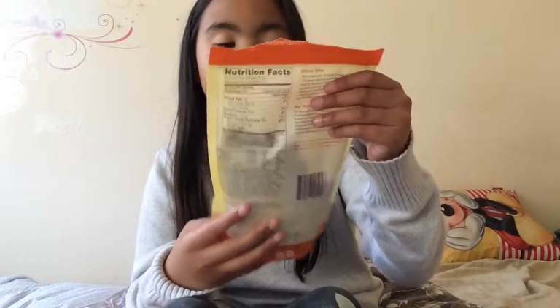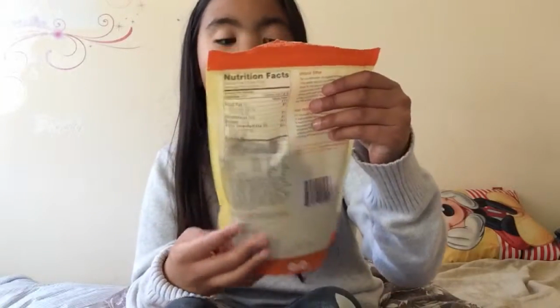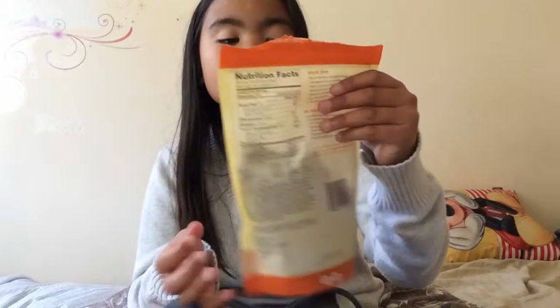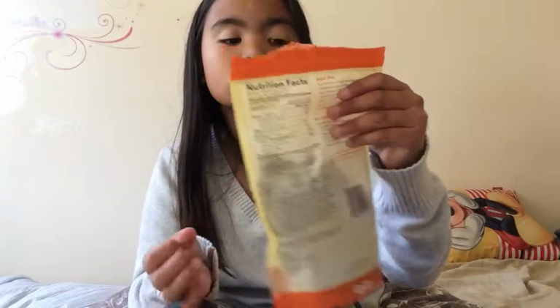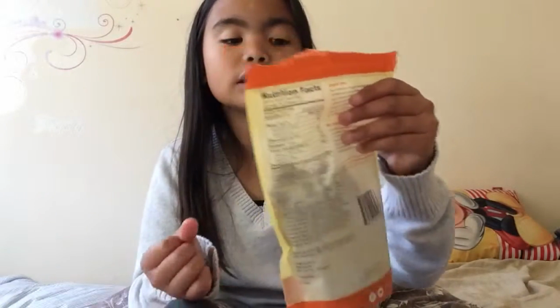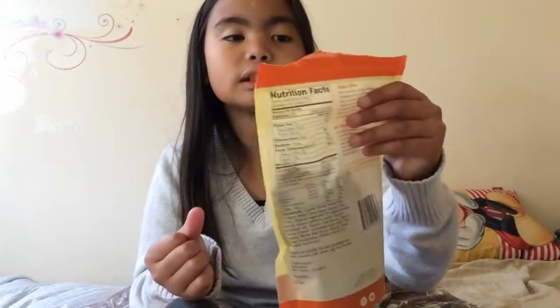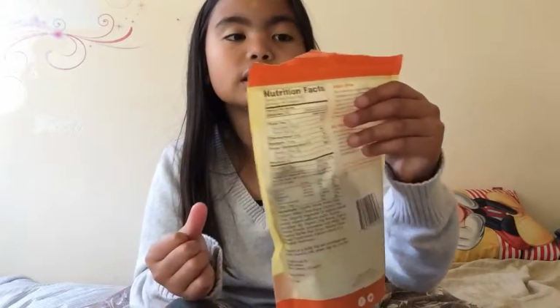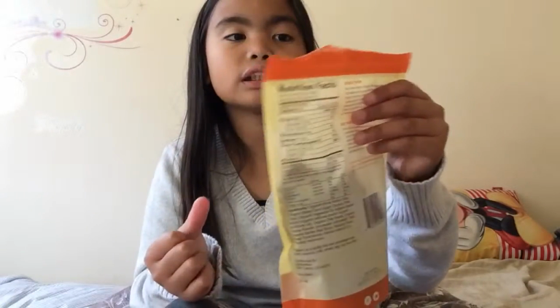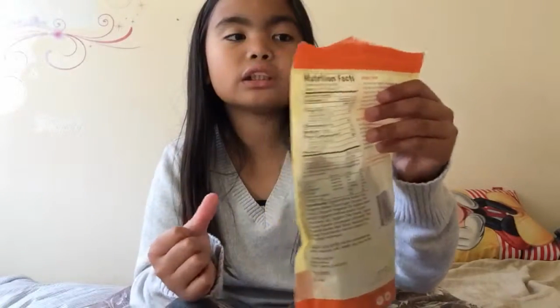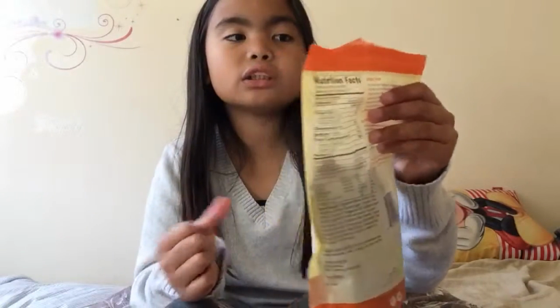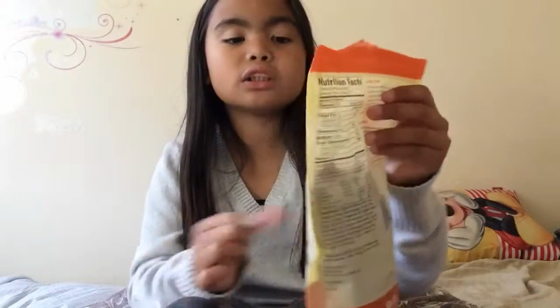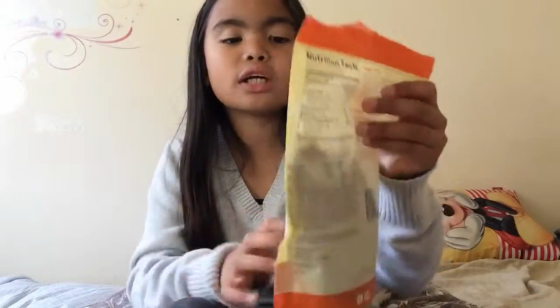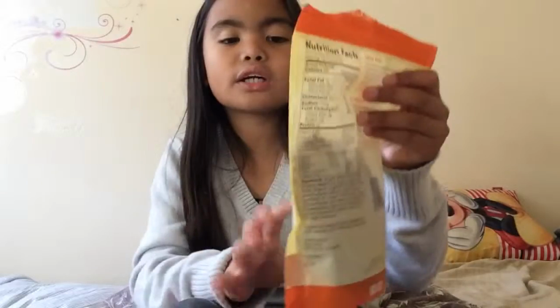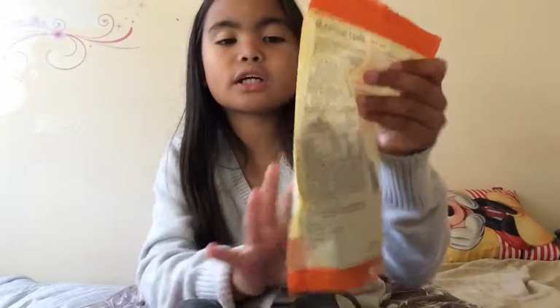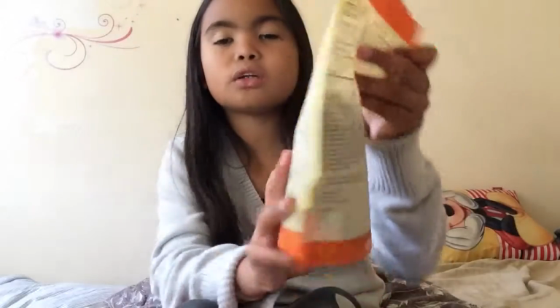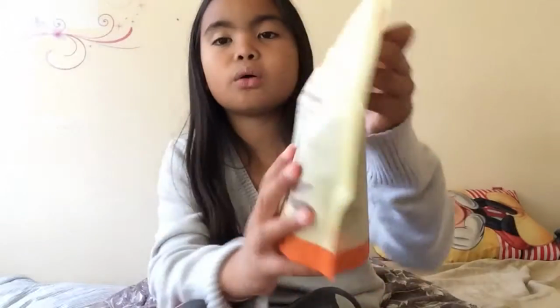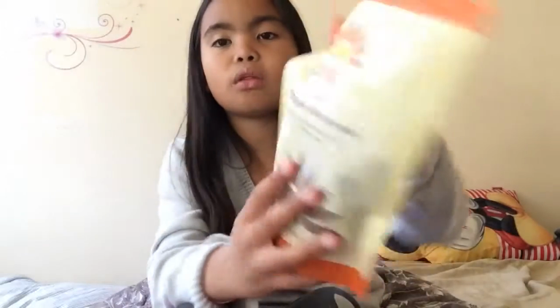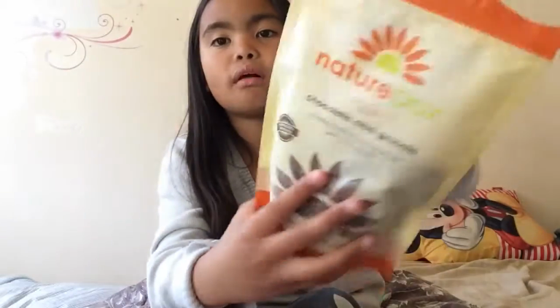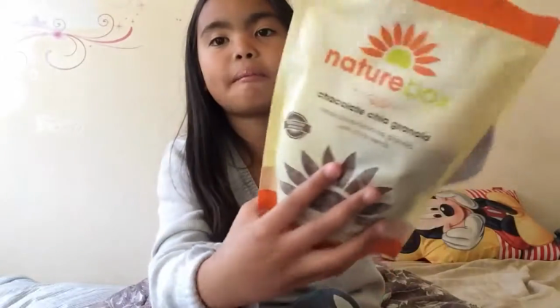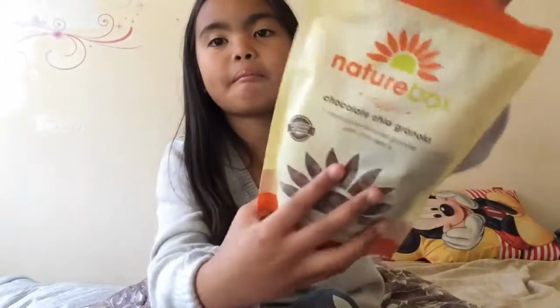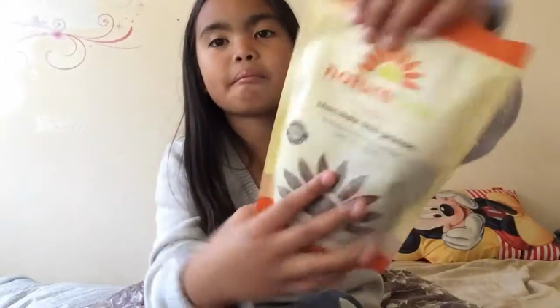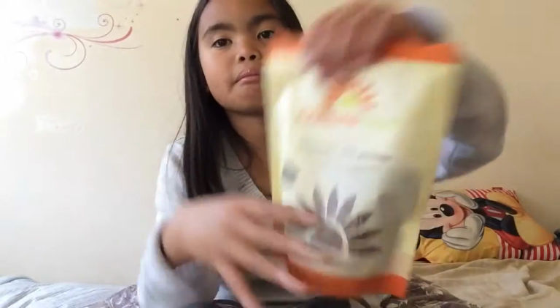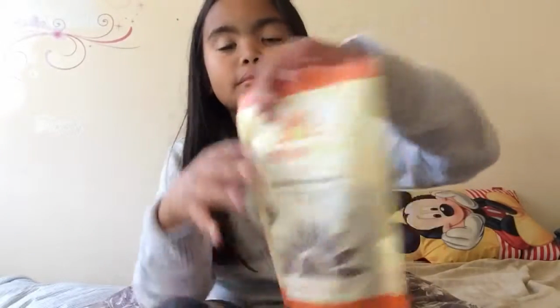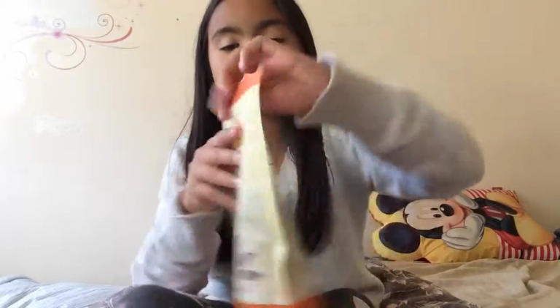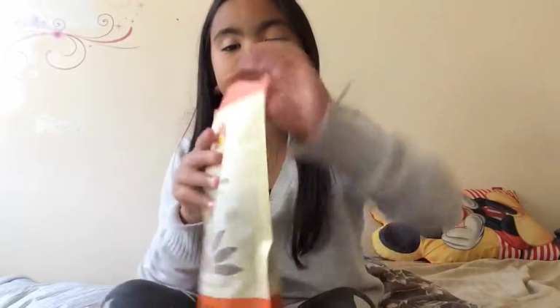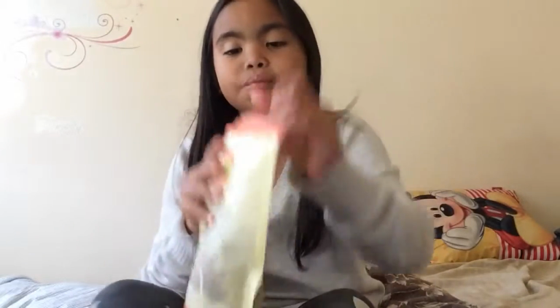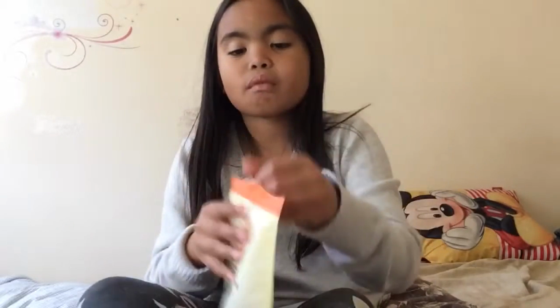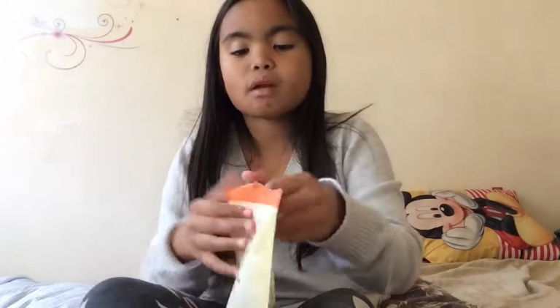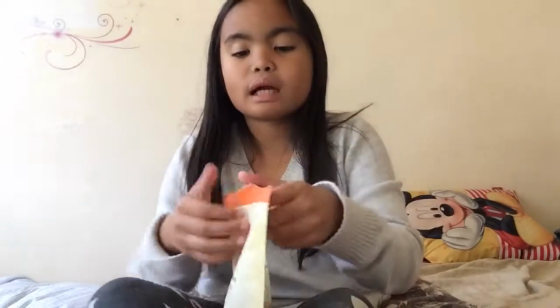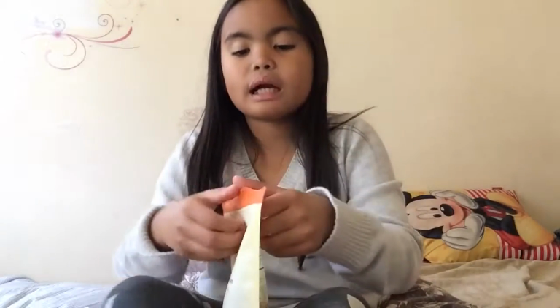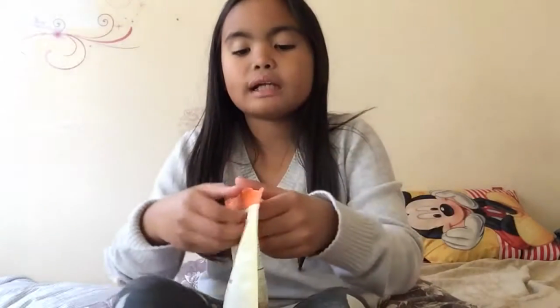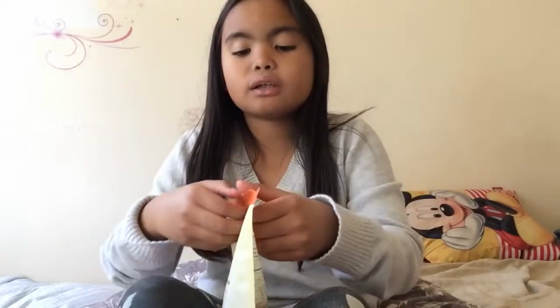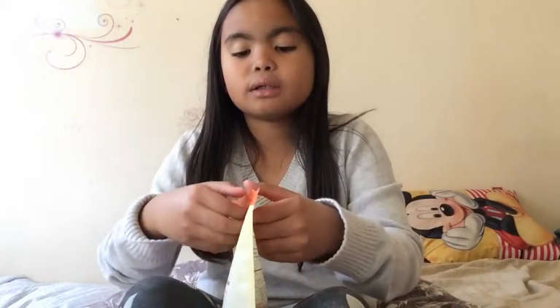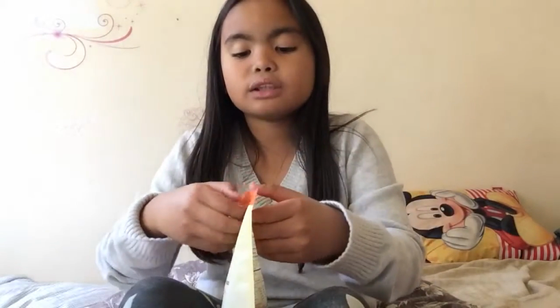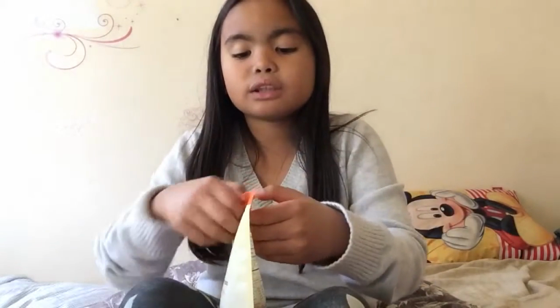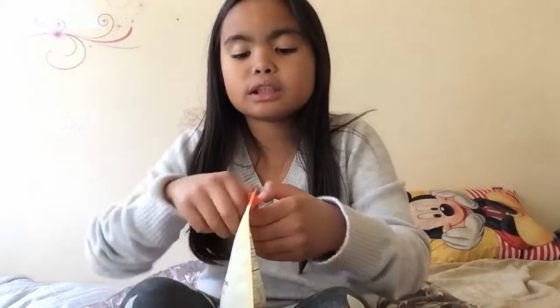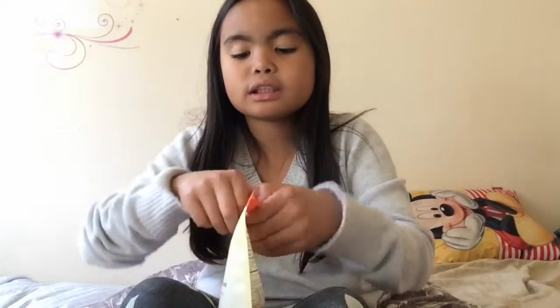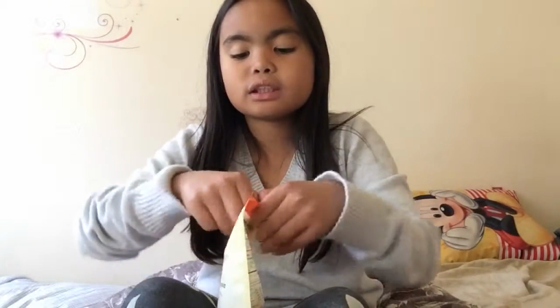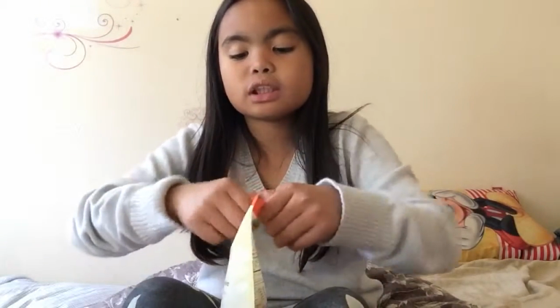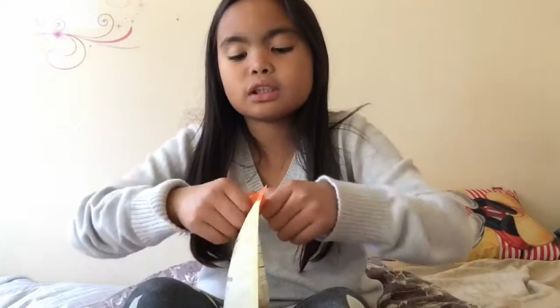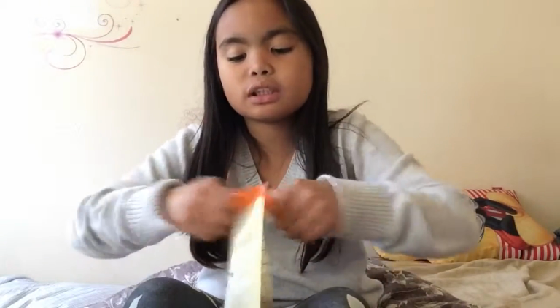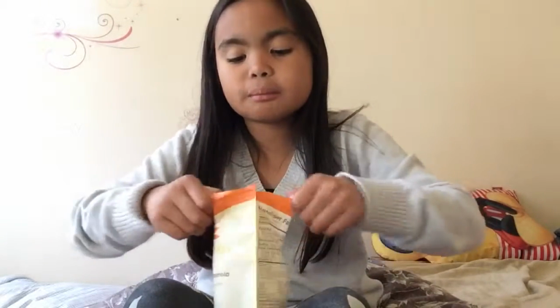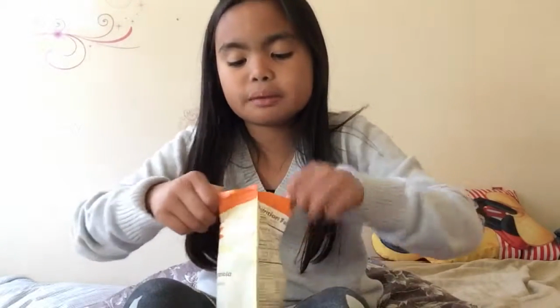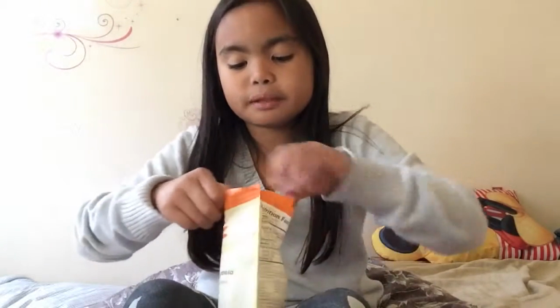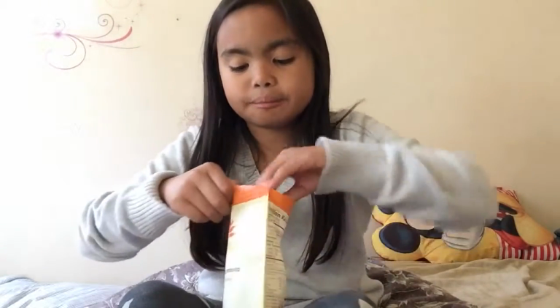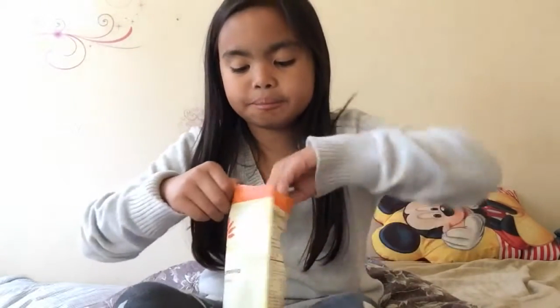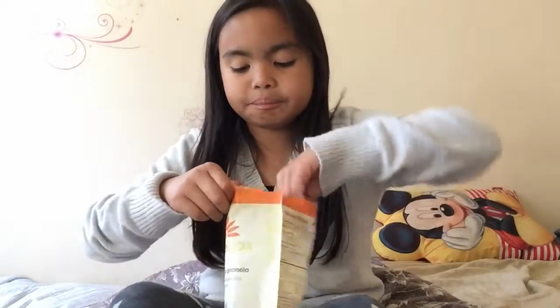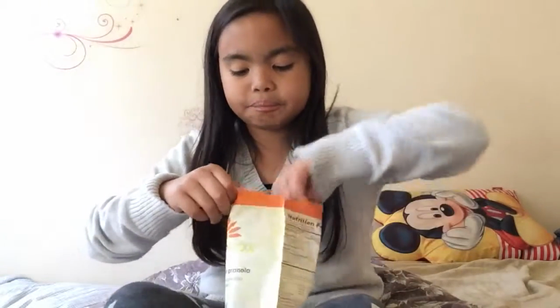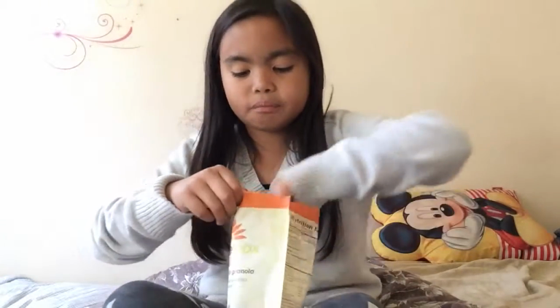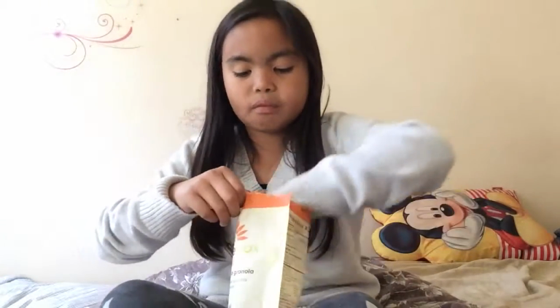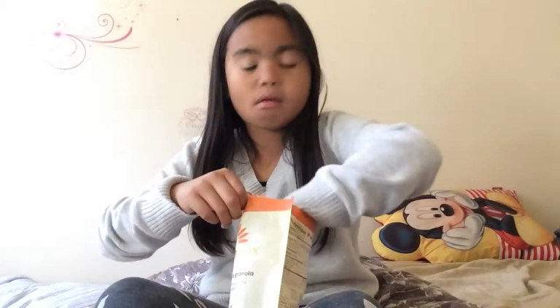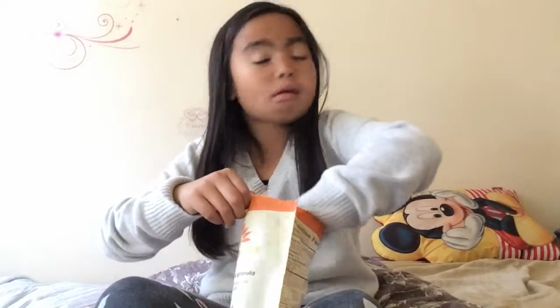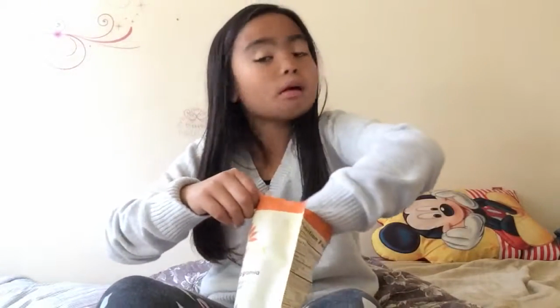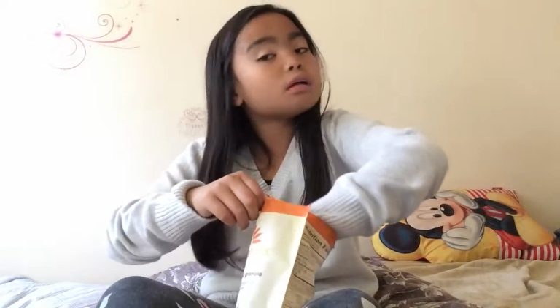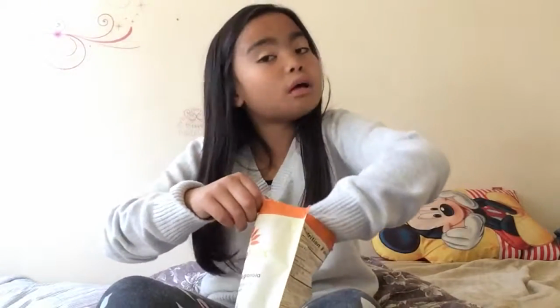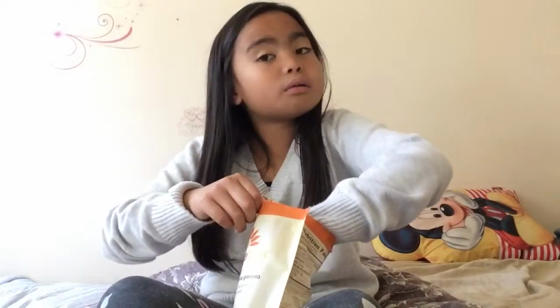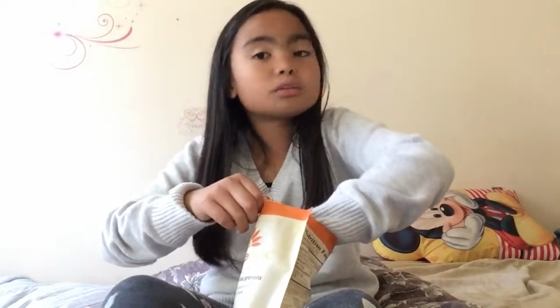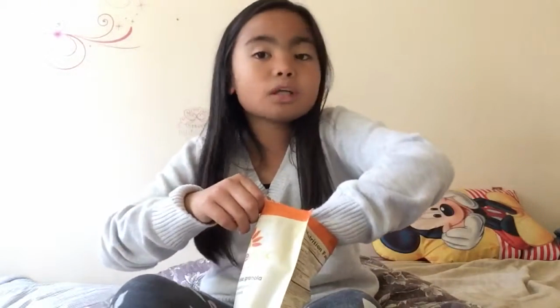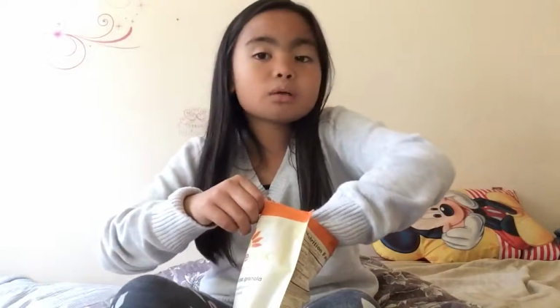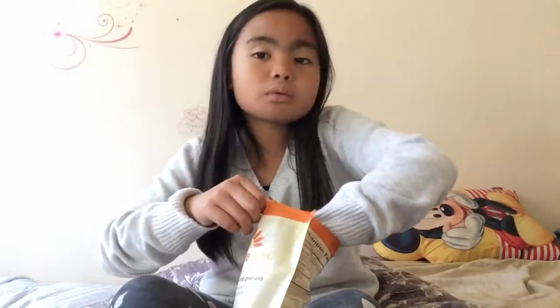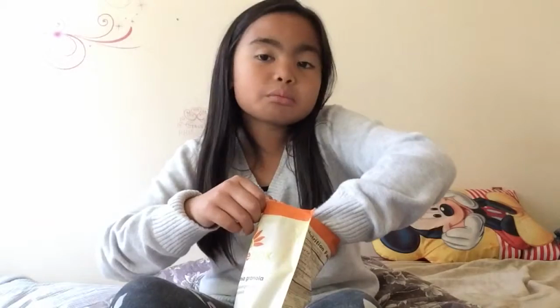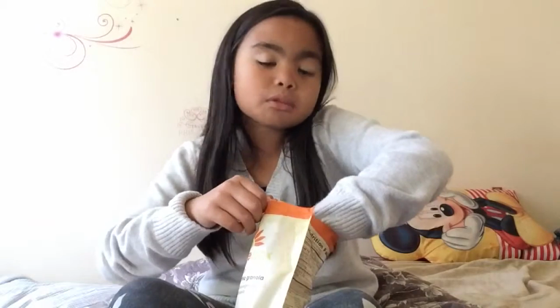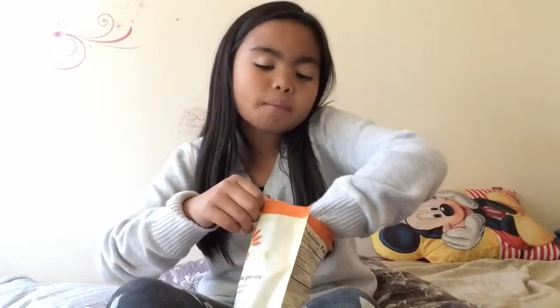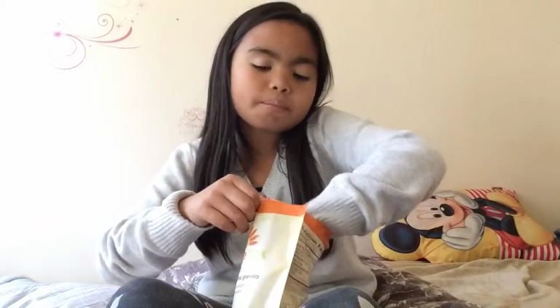Chocolate chia granola — I know I tried it earlier, but let me try it one more time.